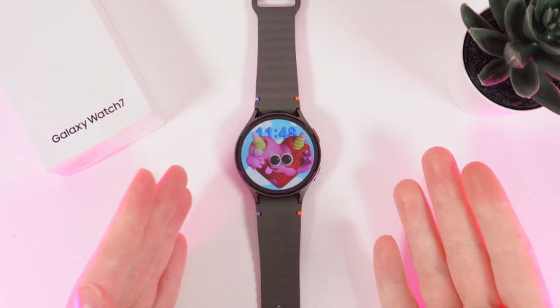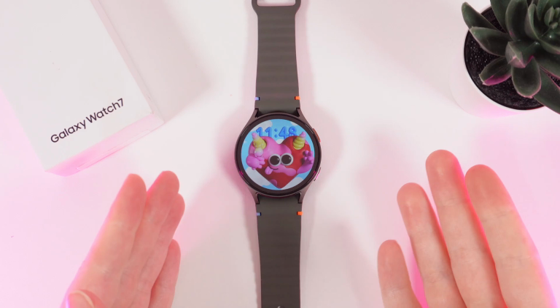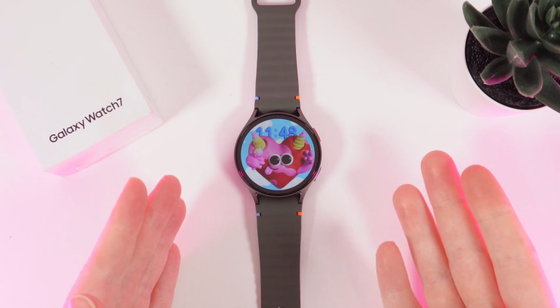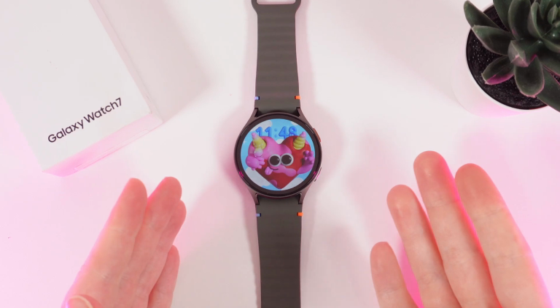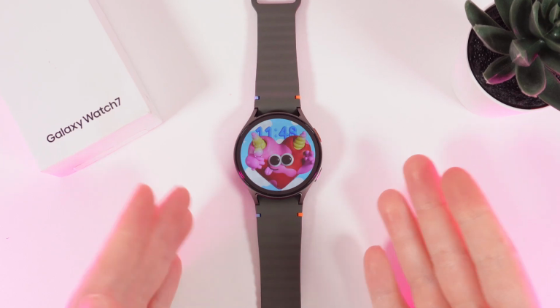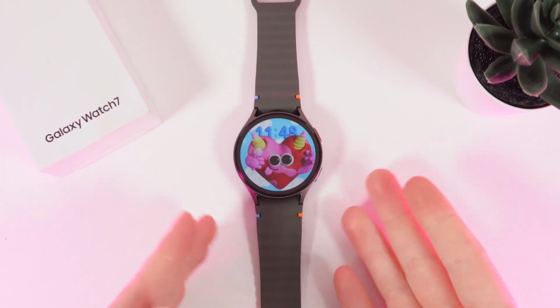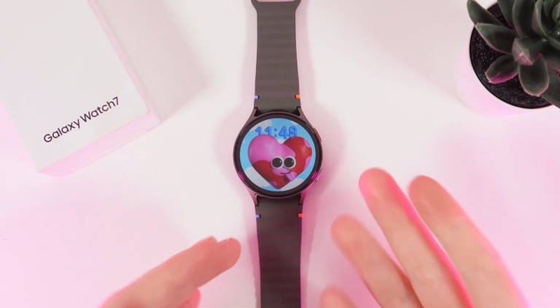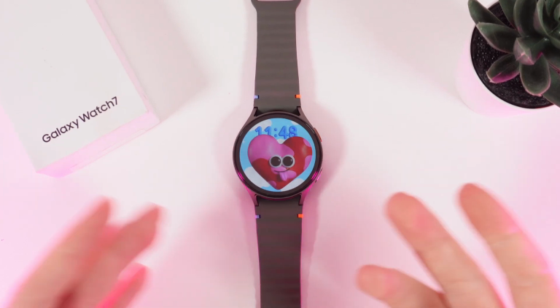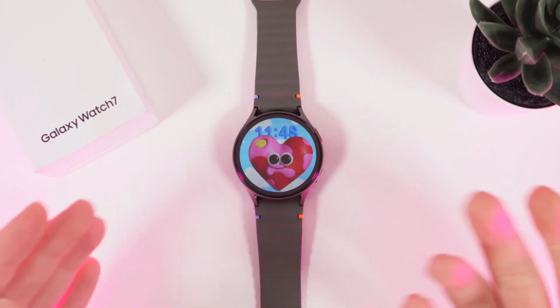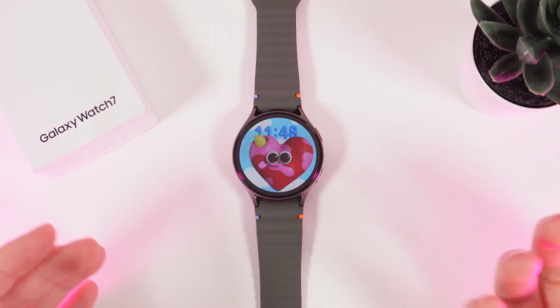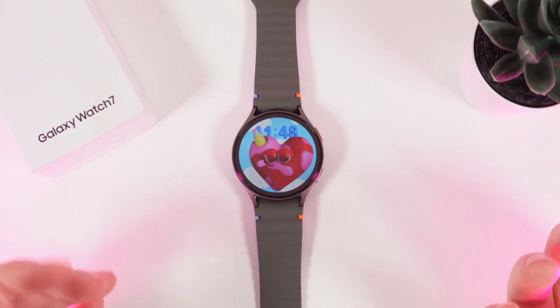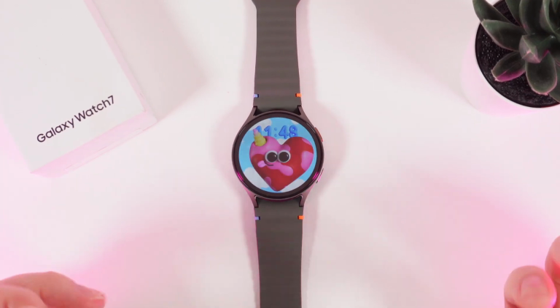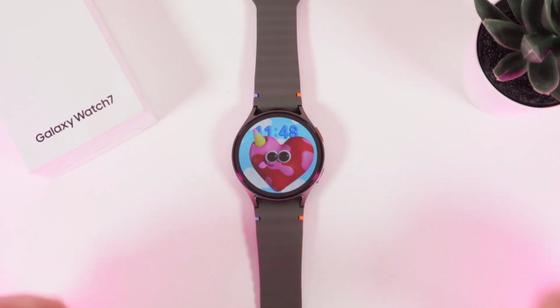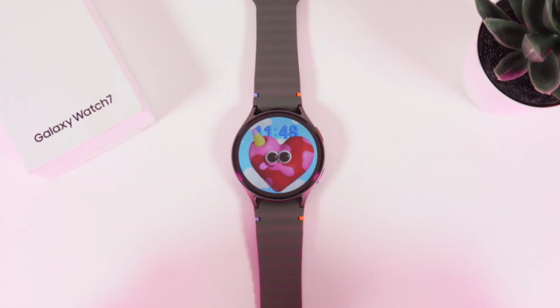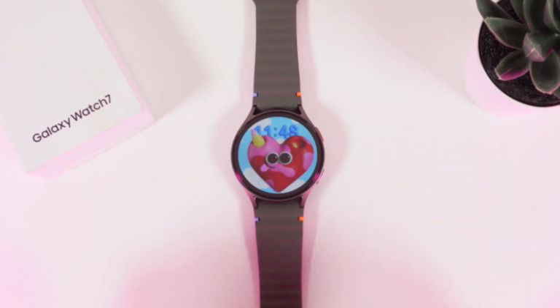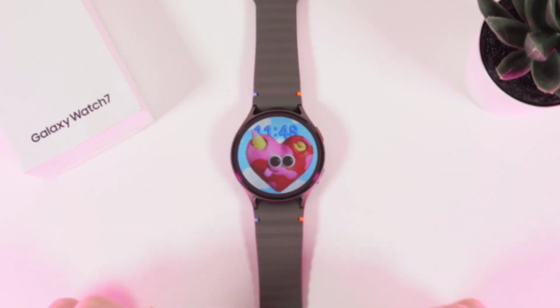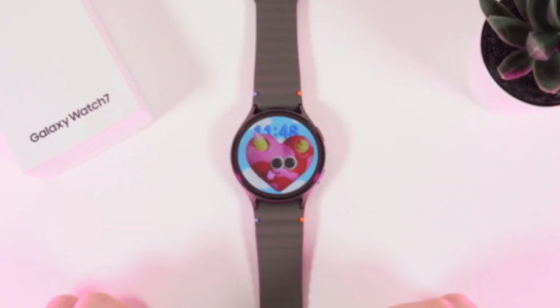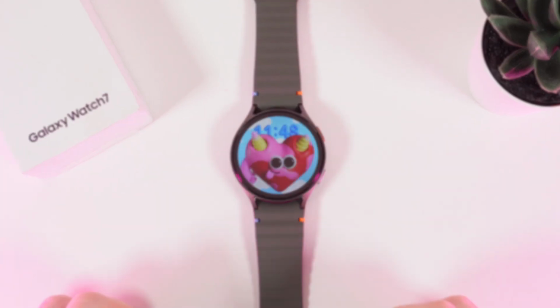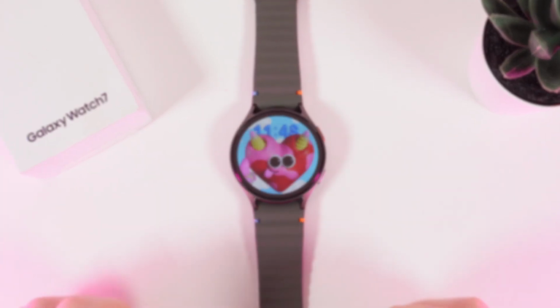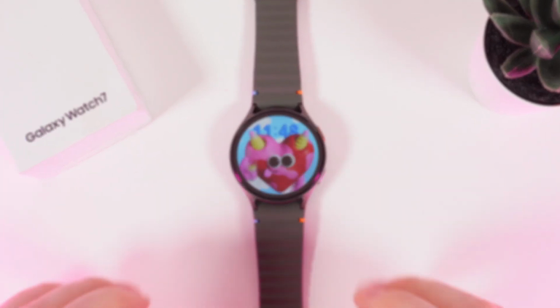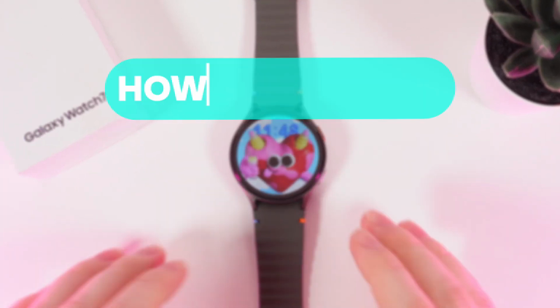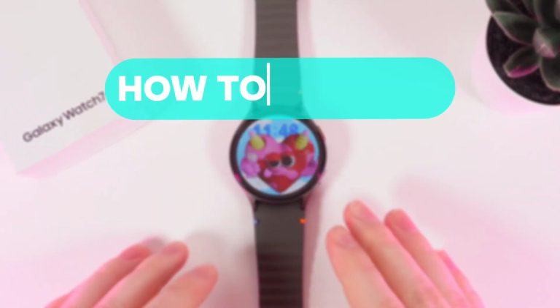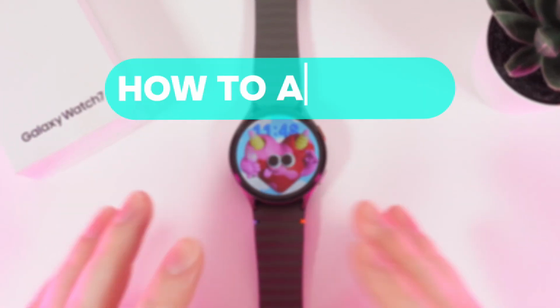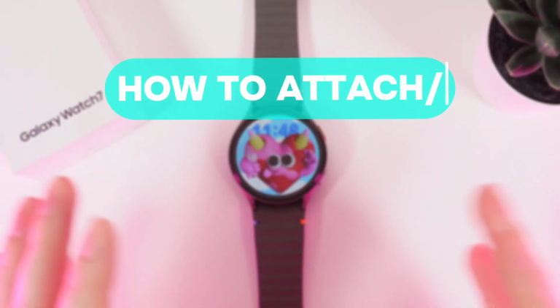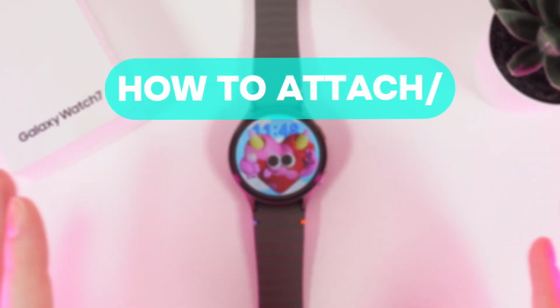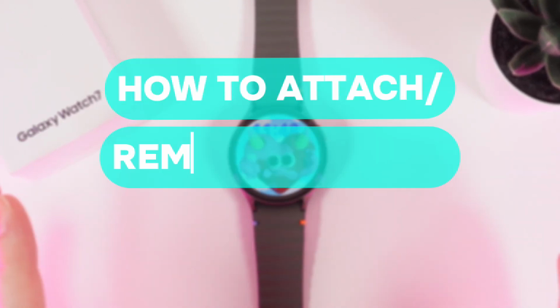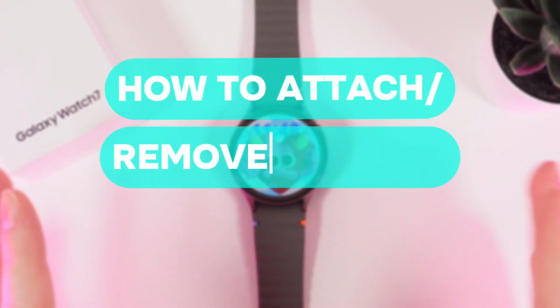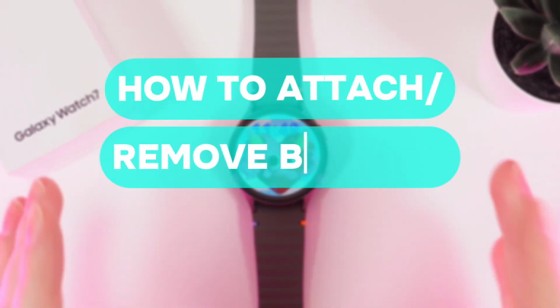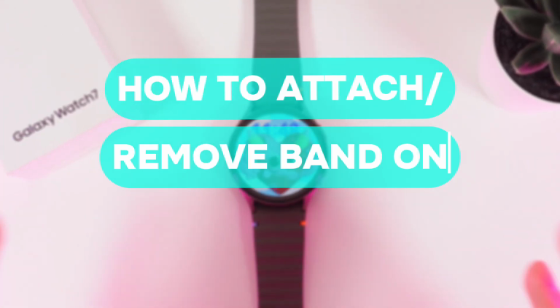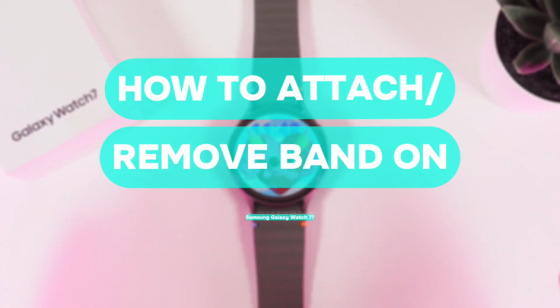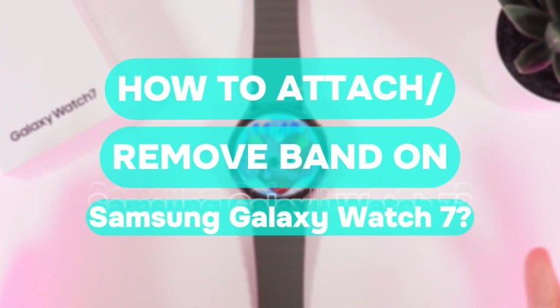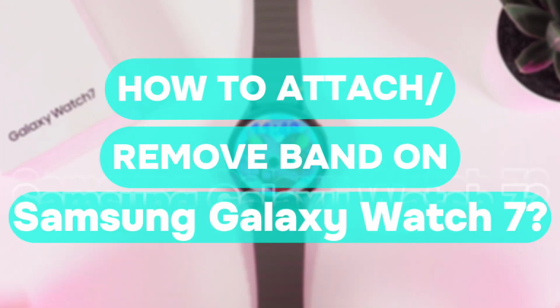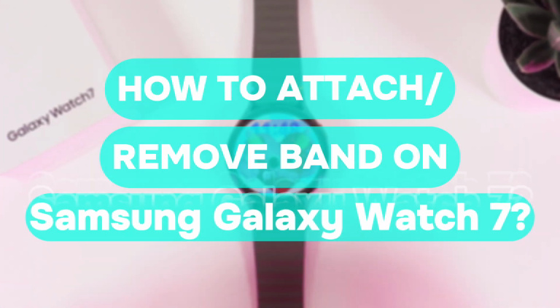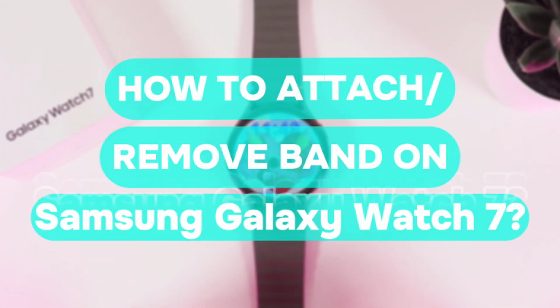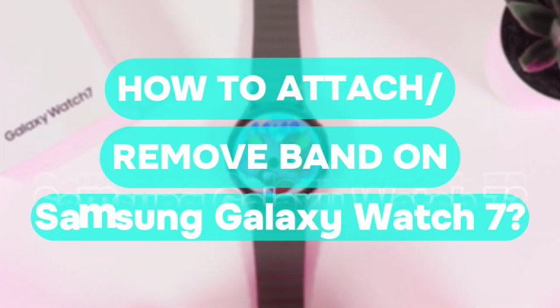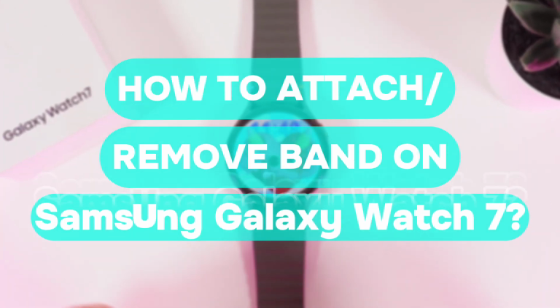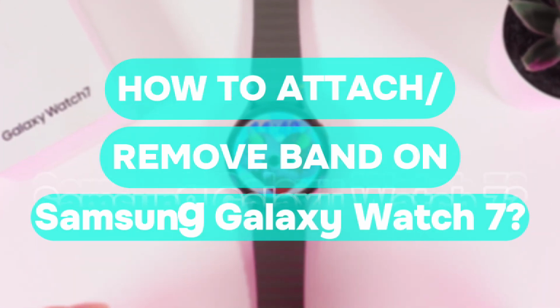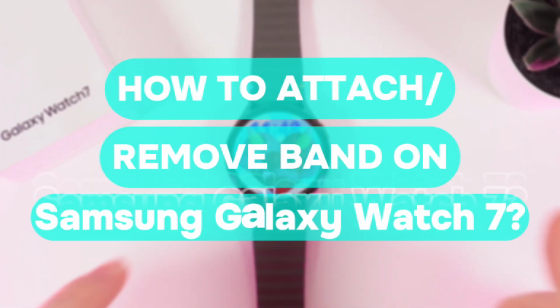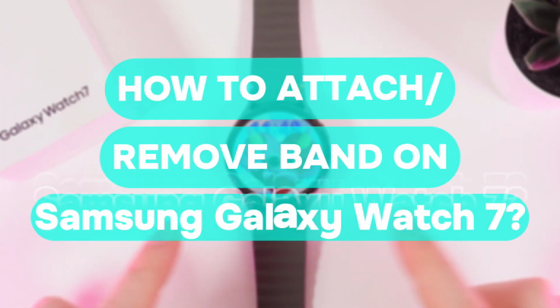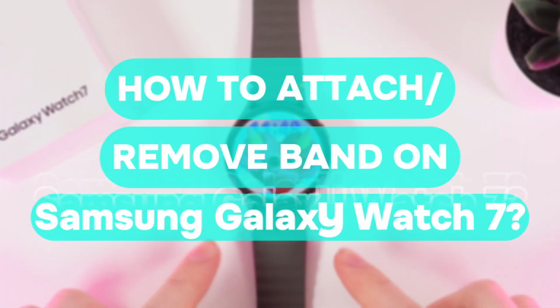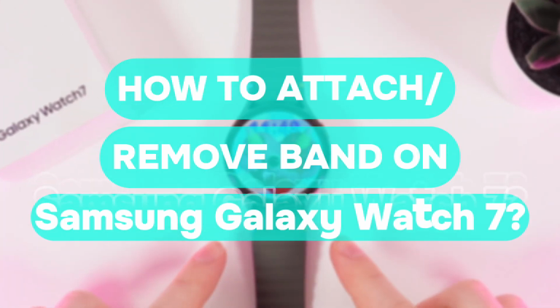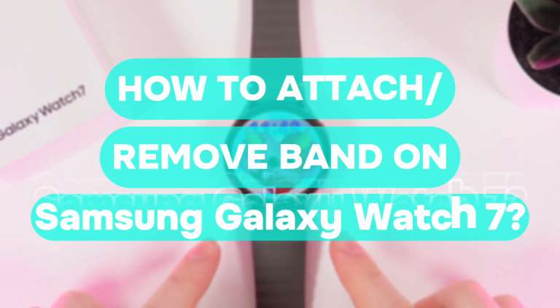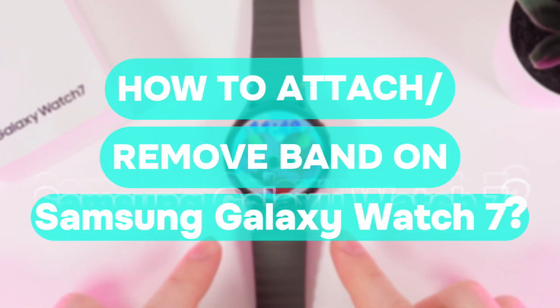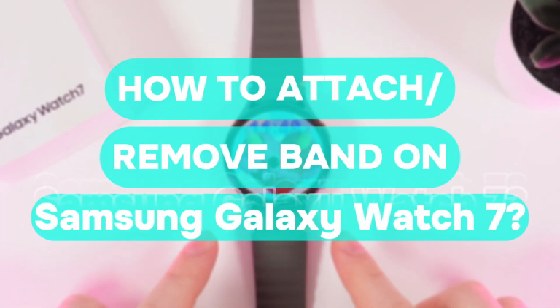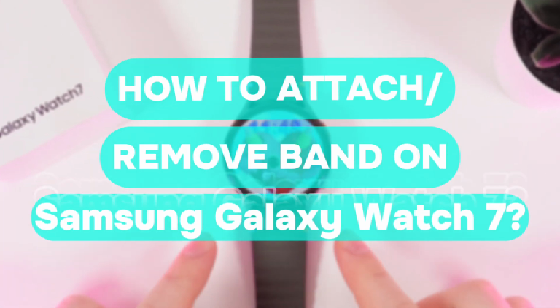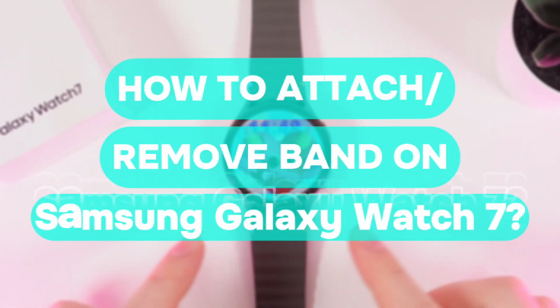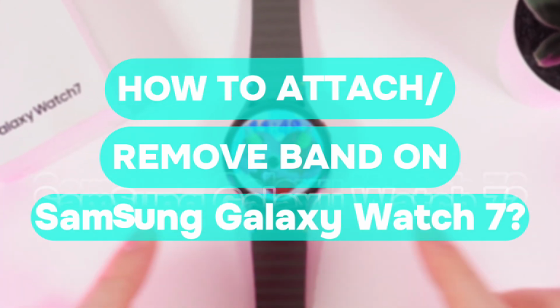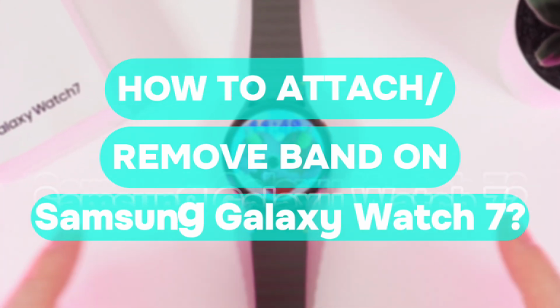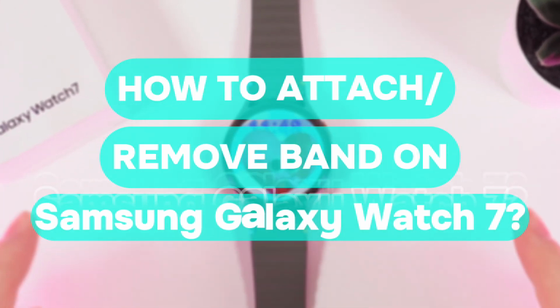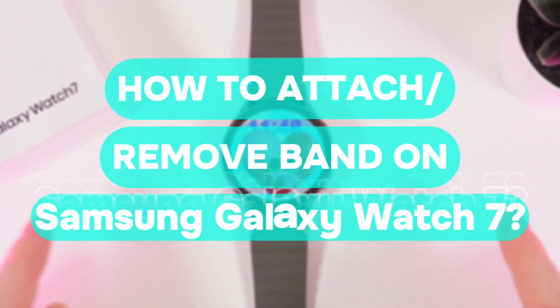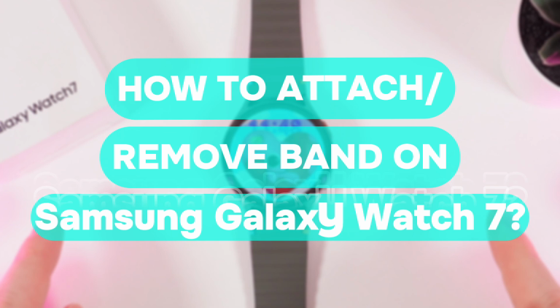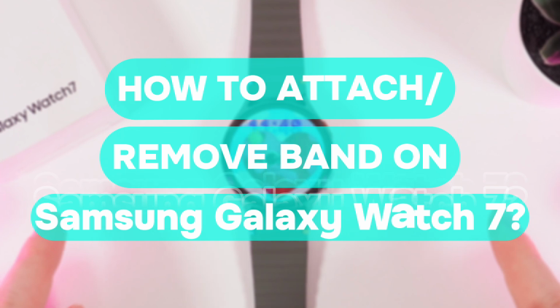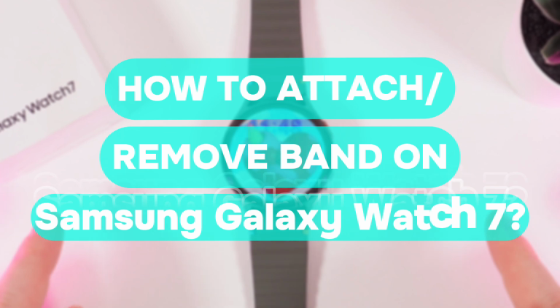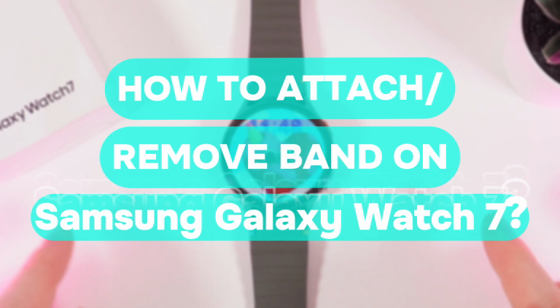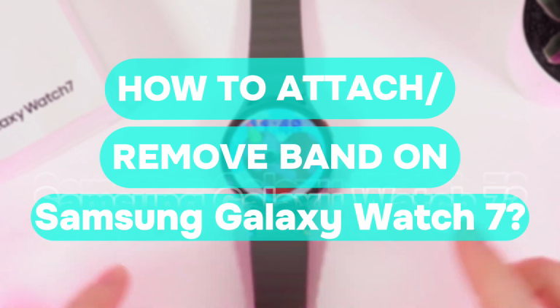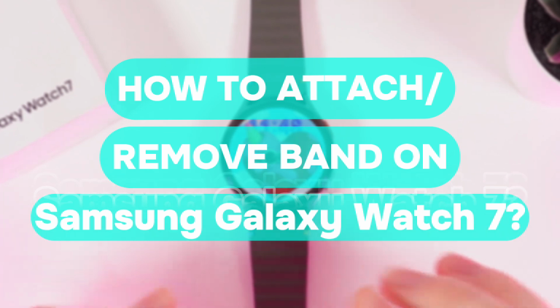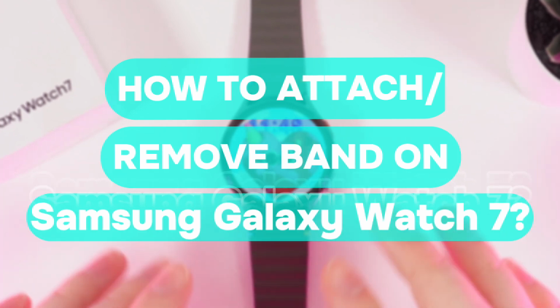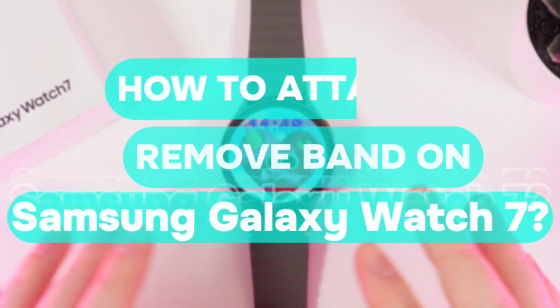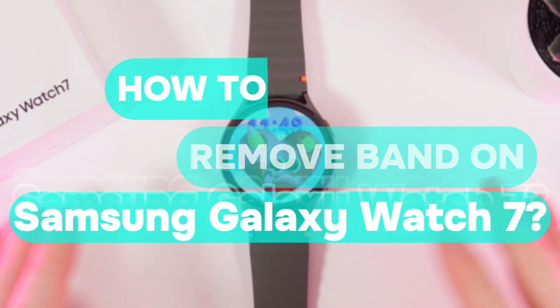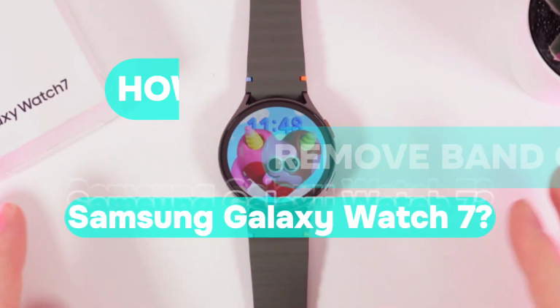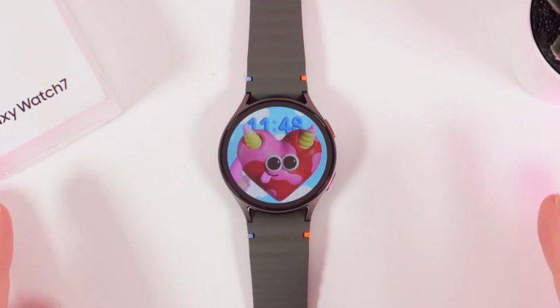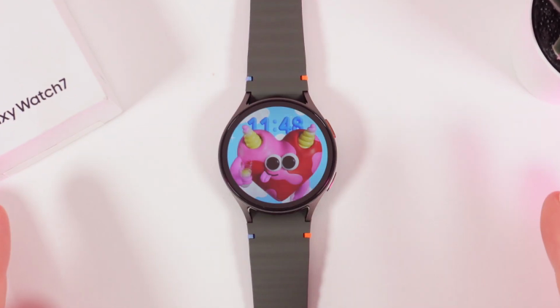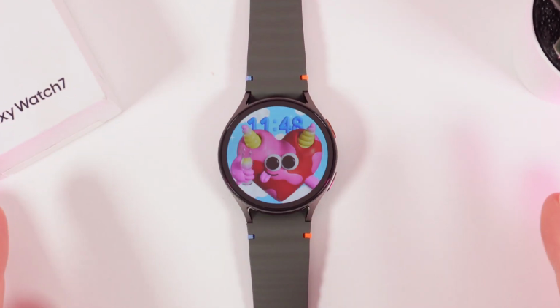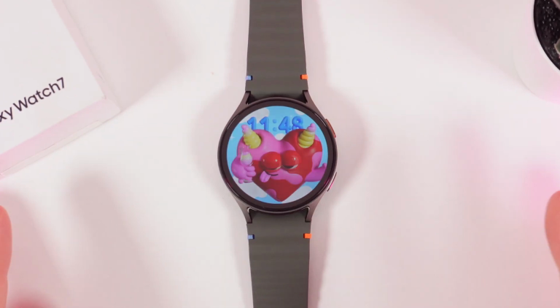Hi there! In today's video I will show you how to attach or remove bands on your Samsung Galaxy Watch 7. Let's get started.